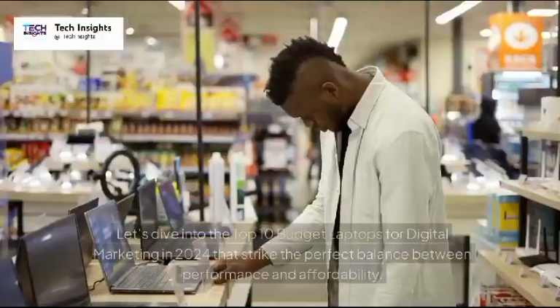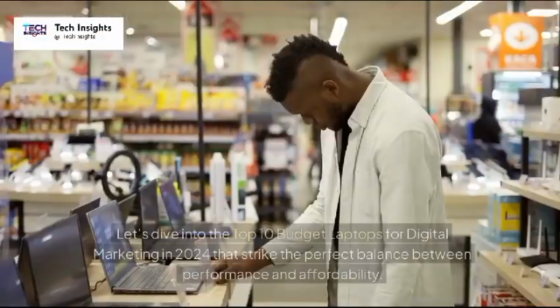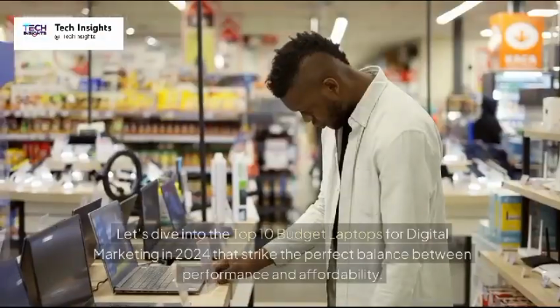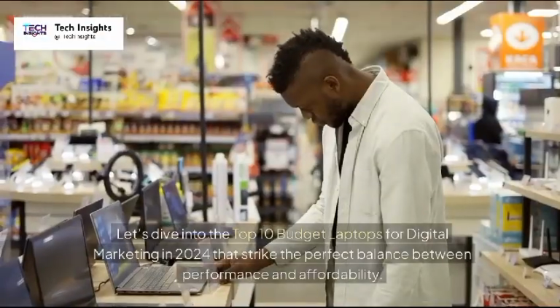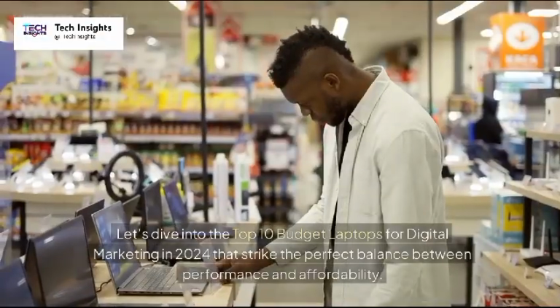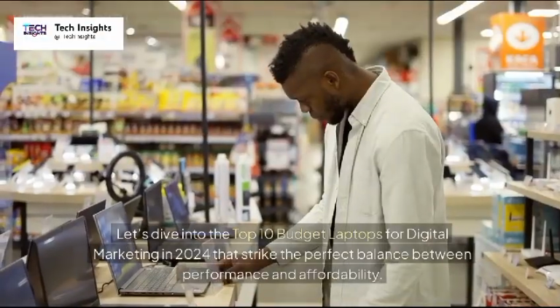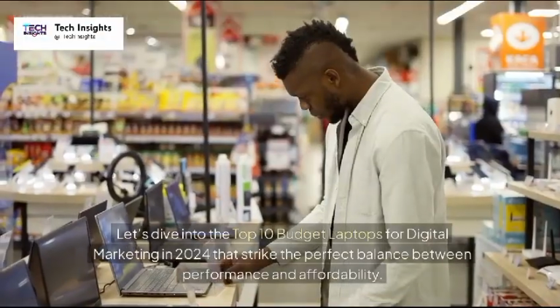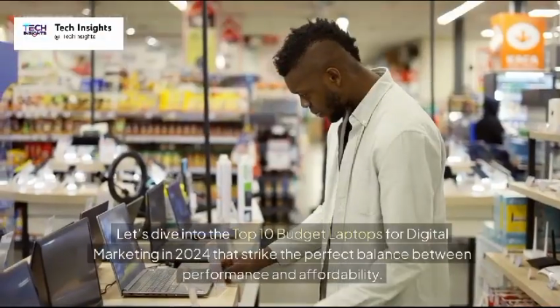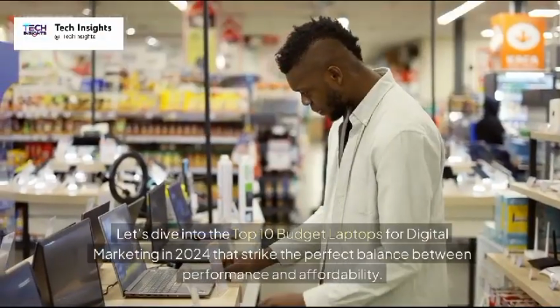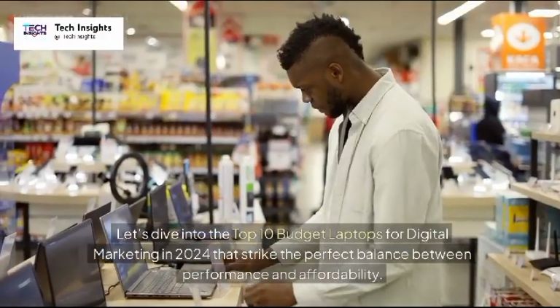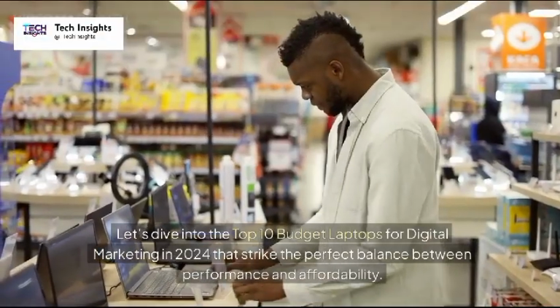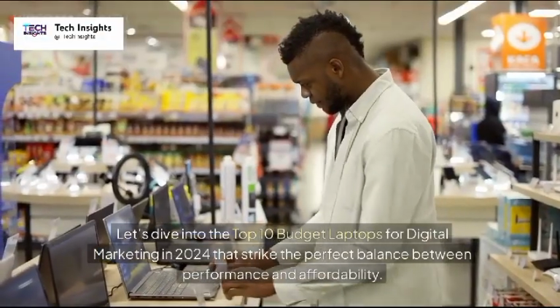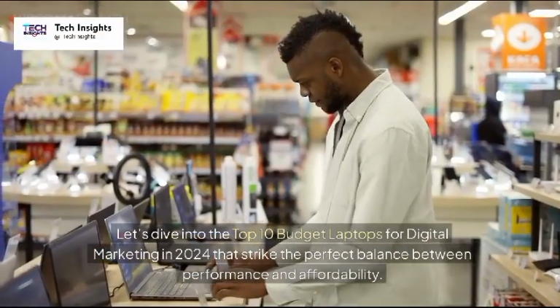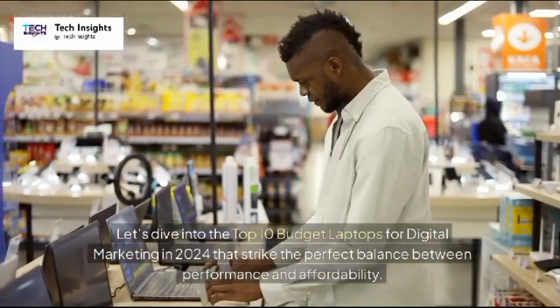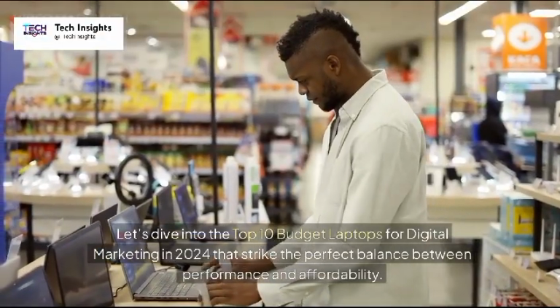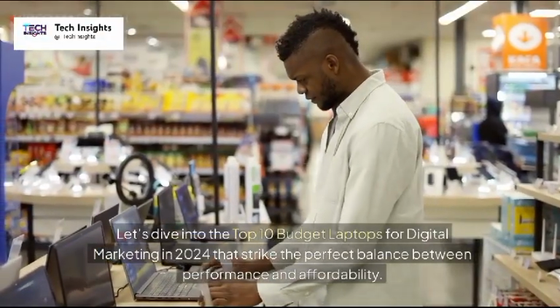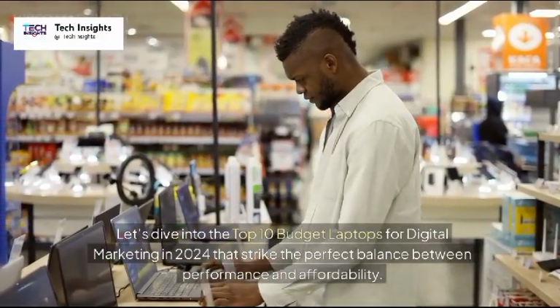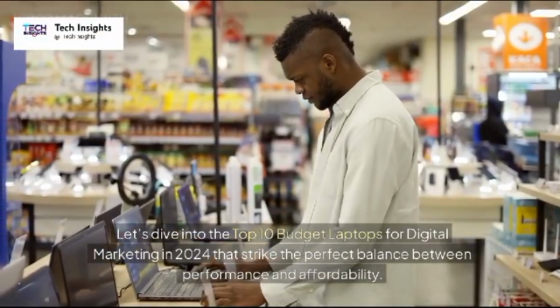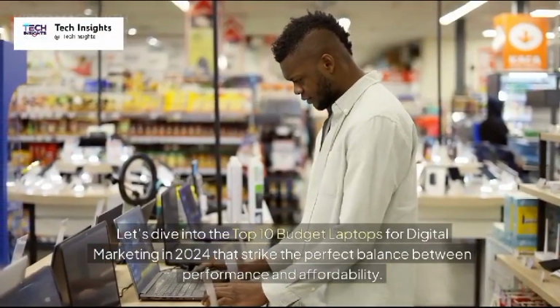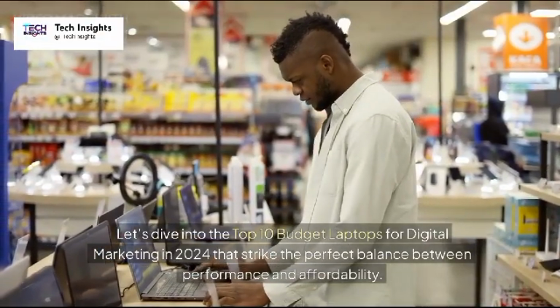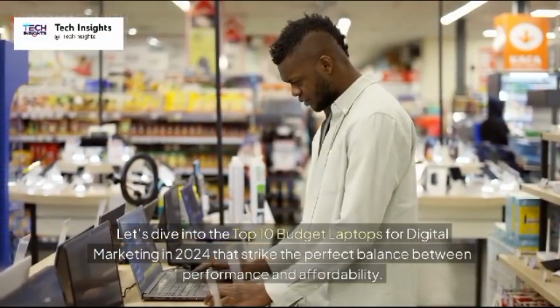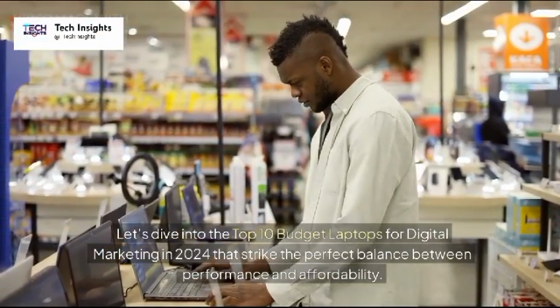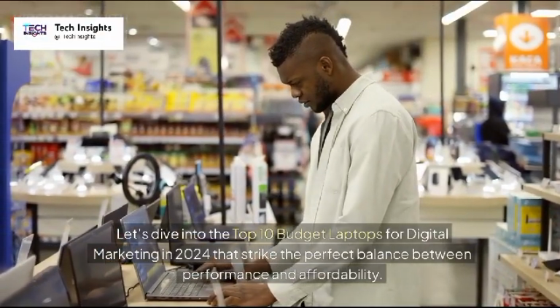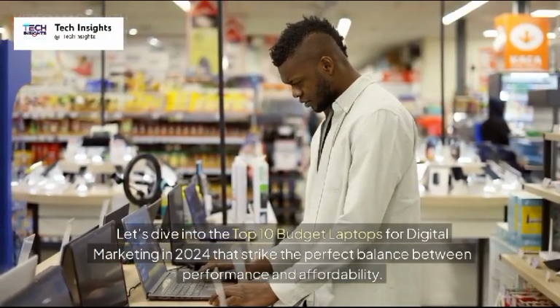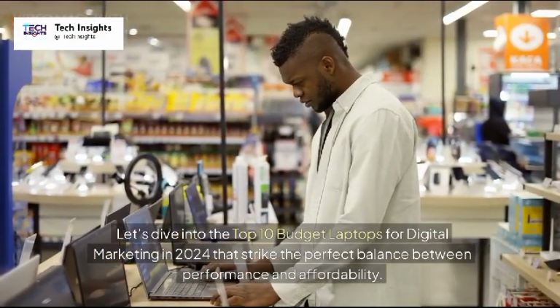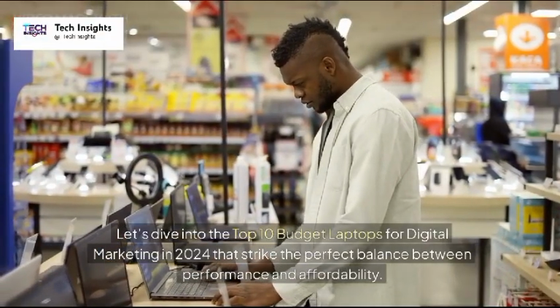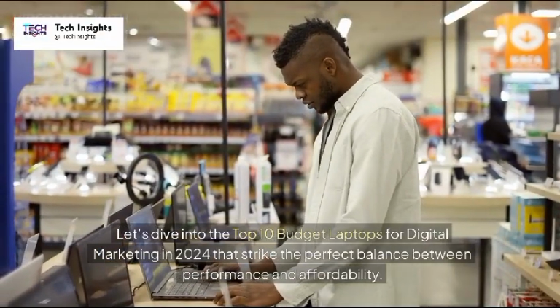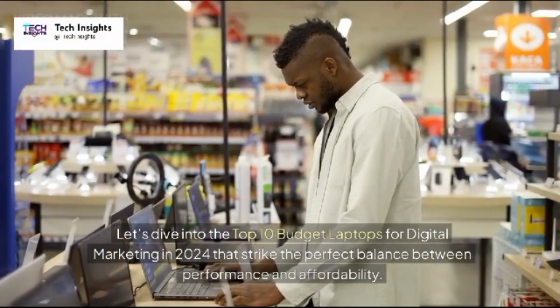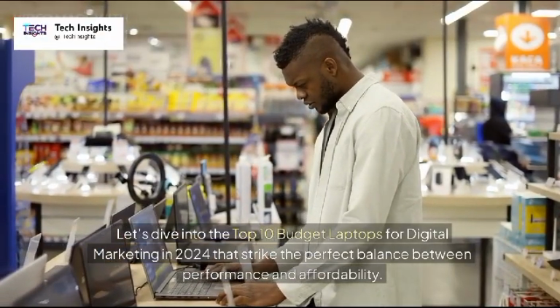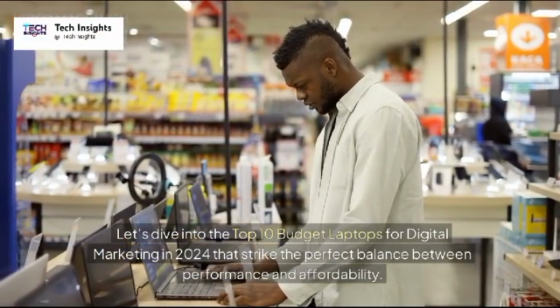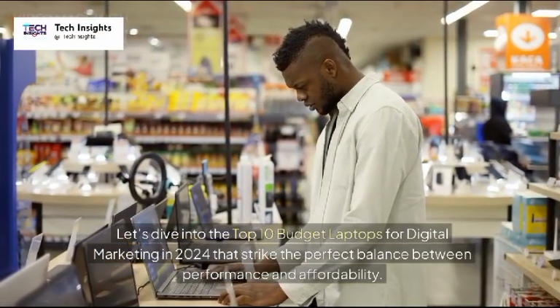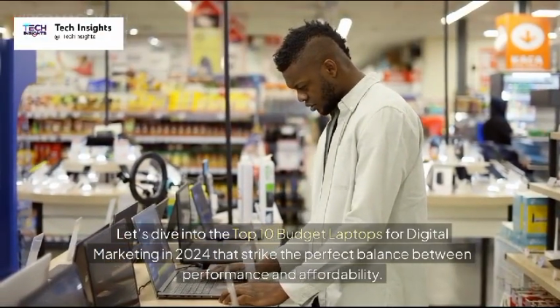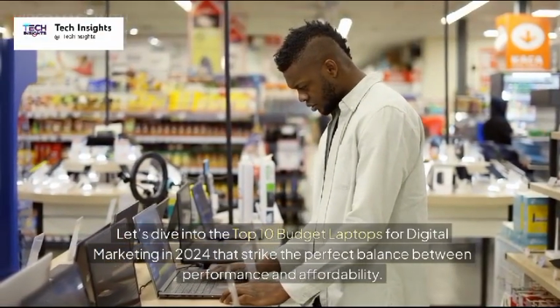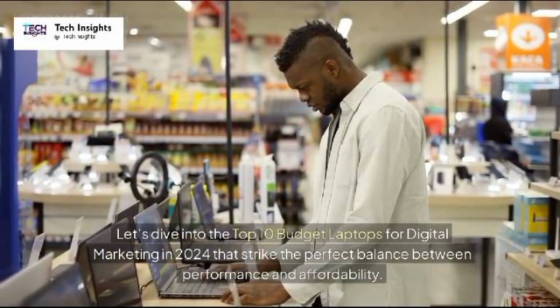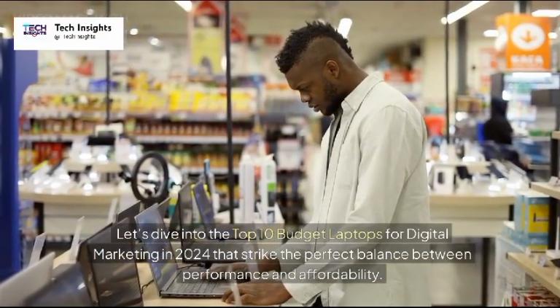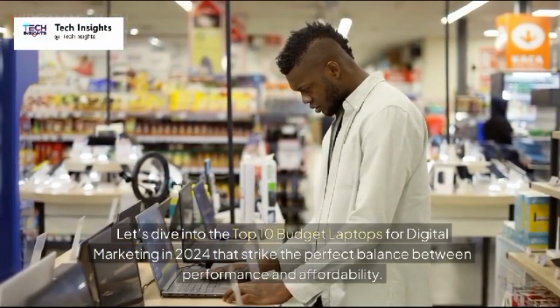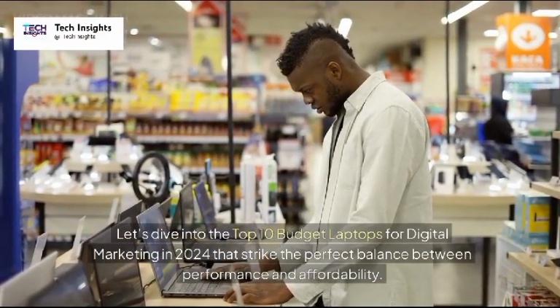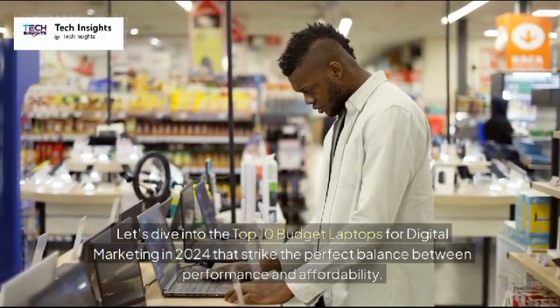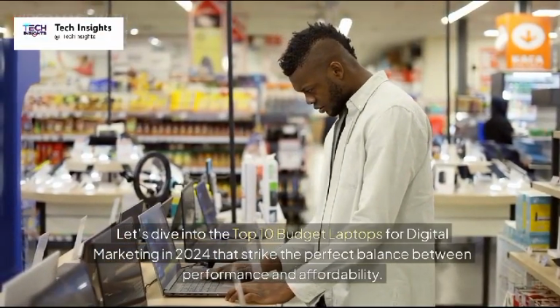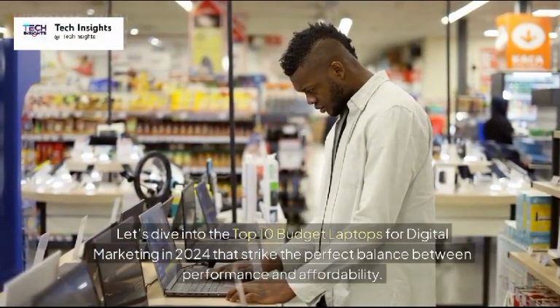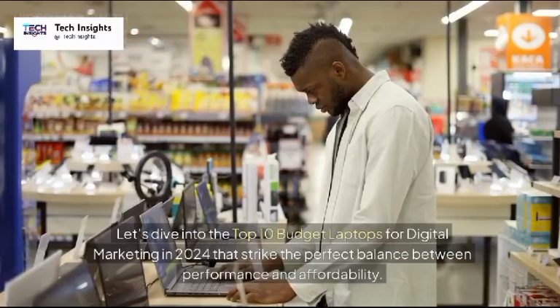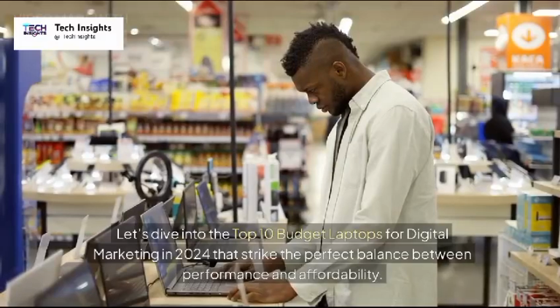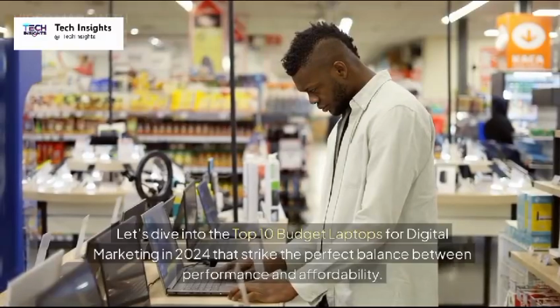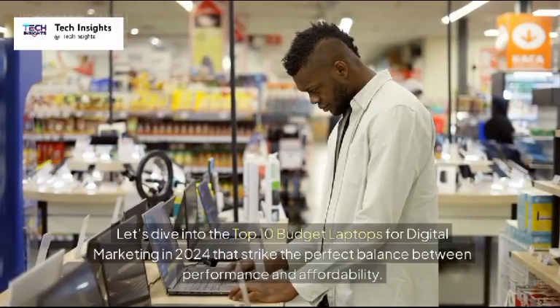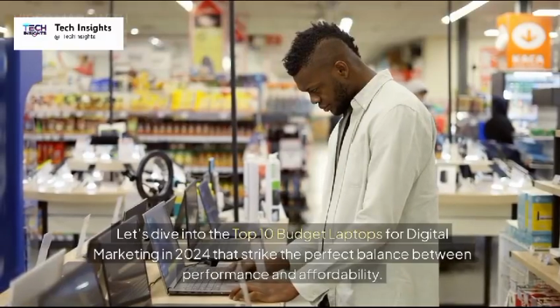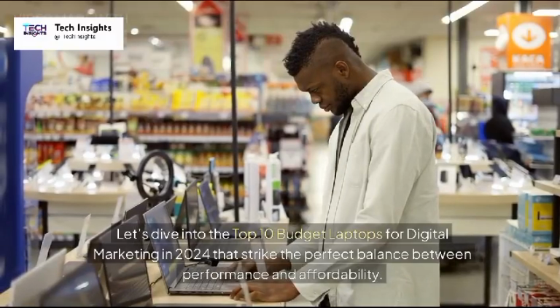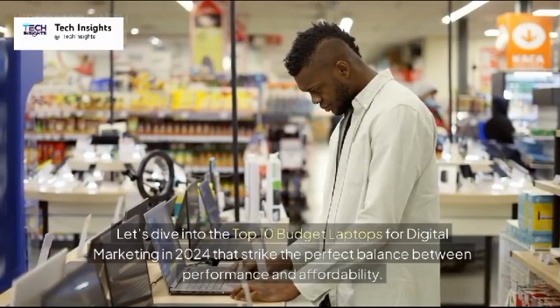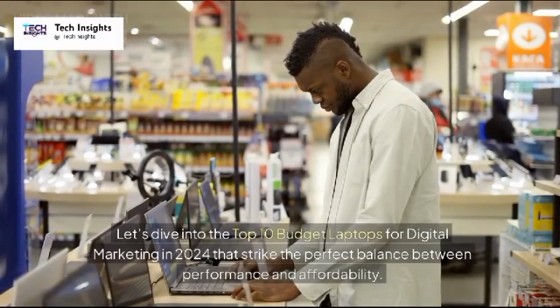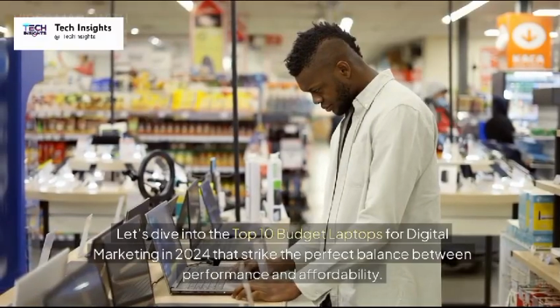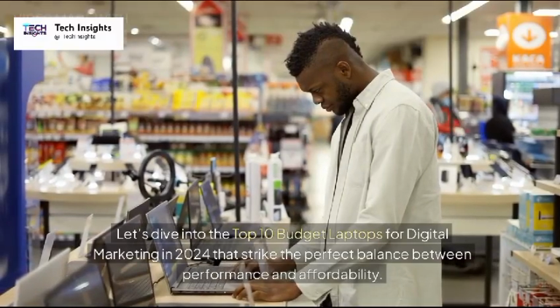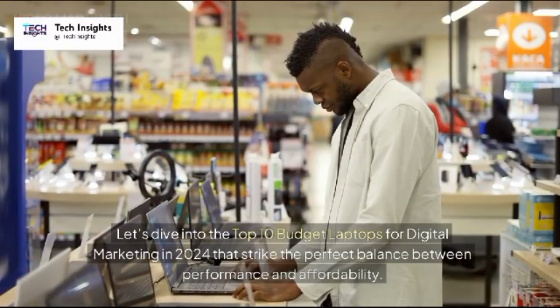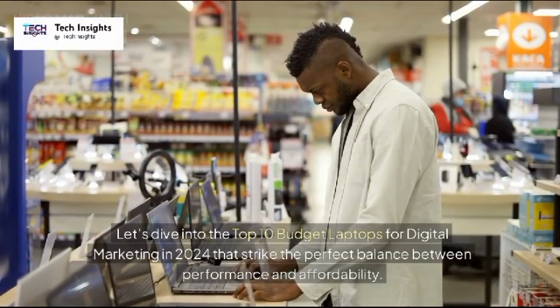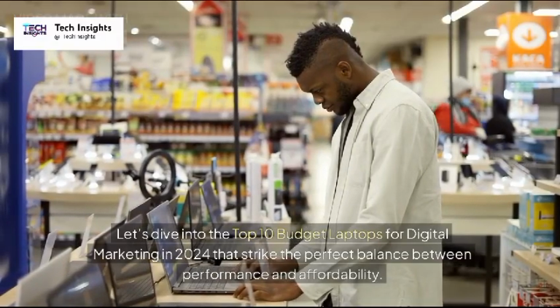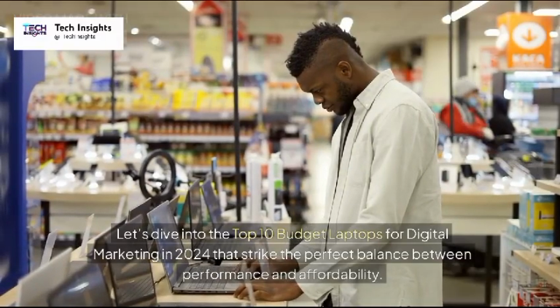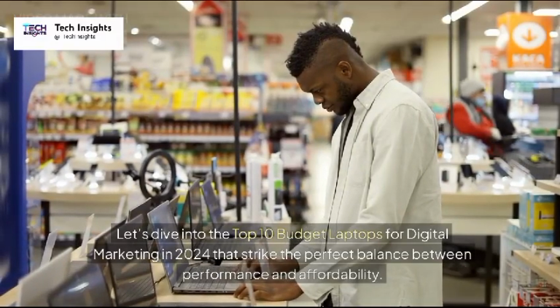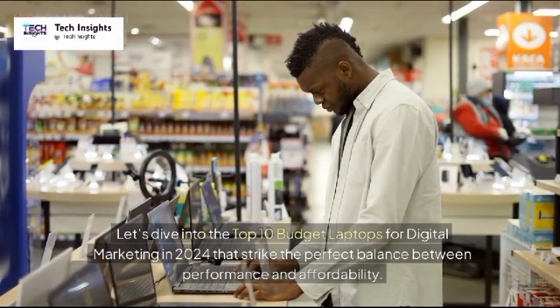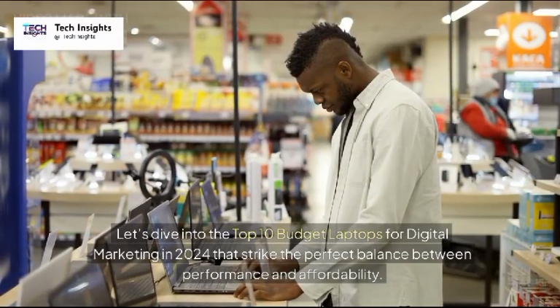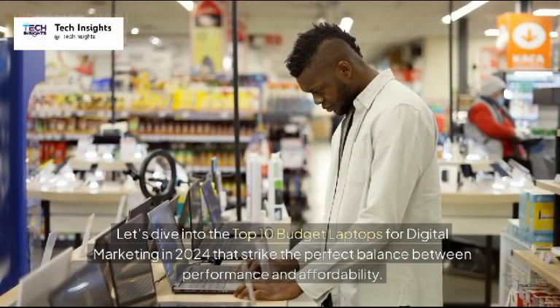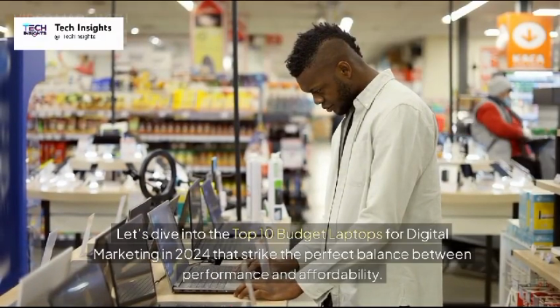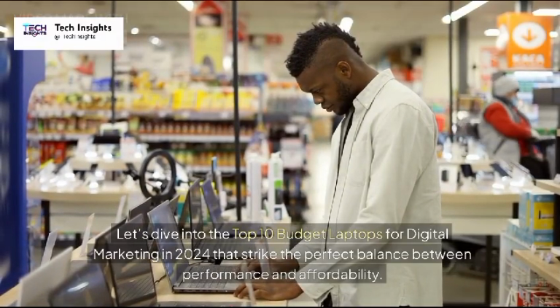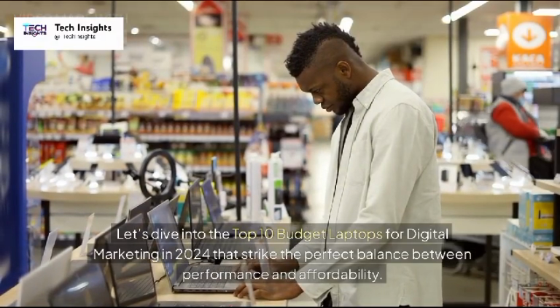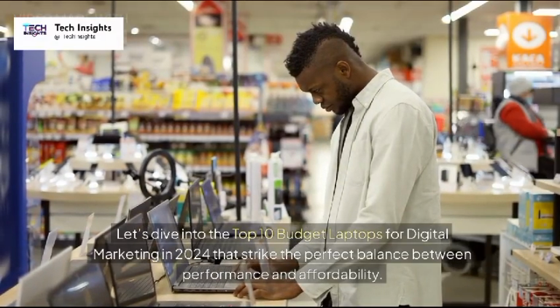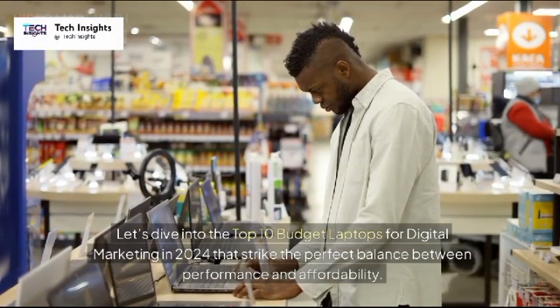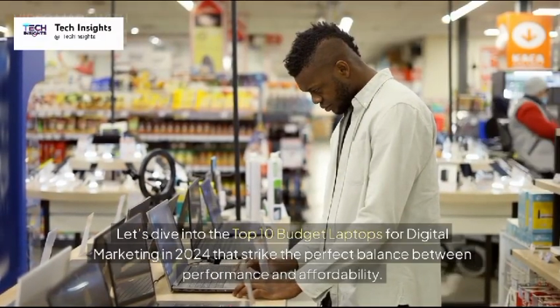Let's dive into the top 10 budget laptops for digital marketing in 2024 that strike the perfect balance between performance and affordability.